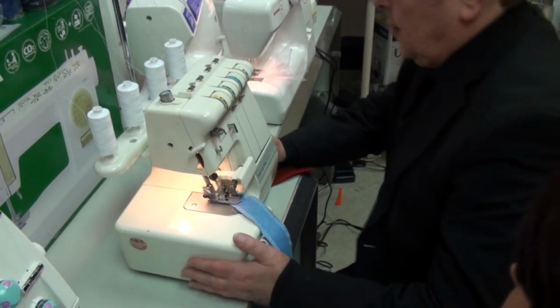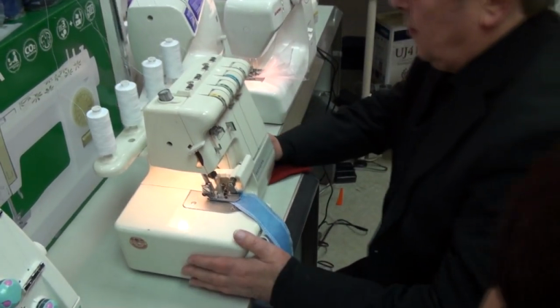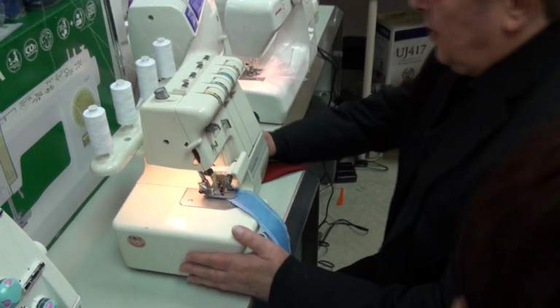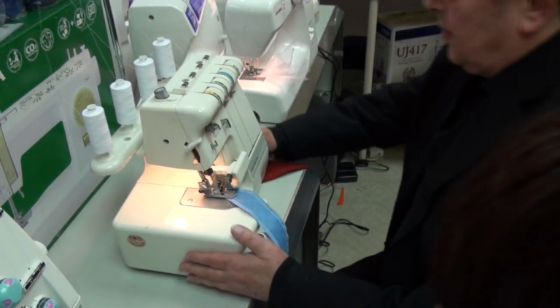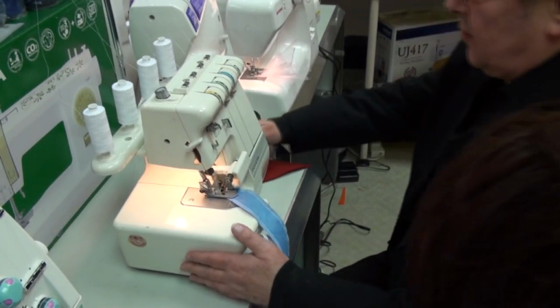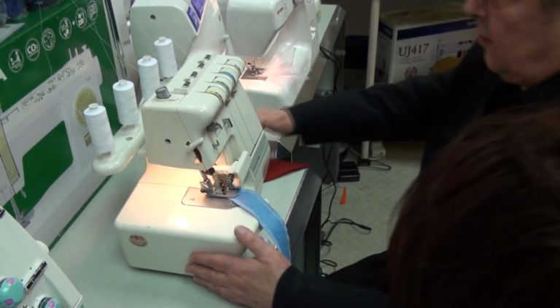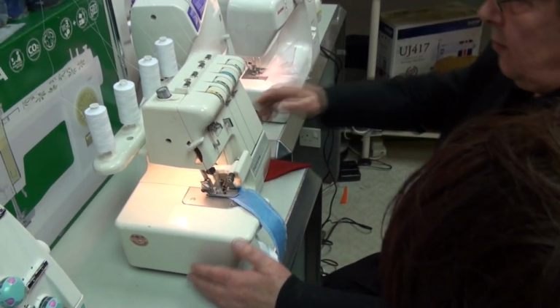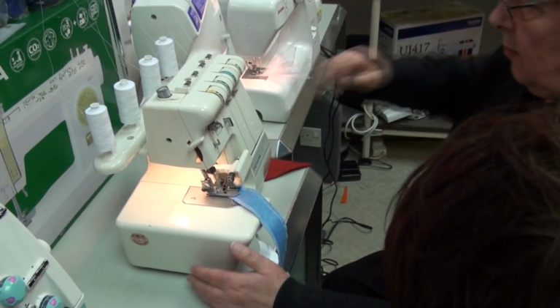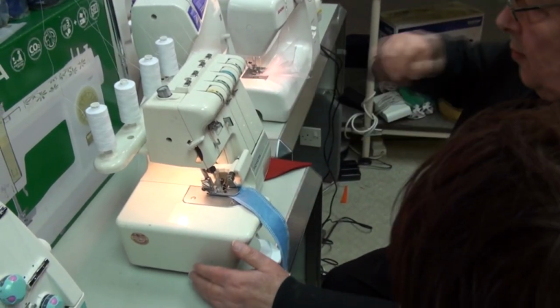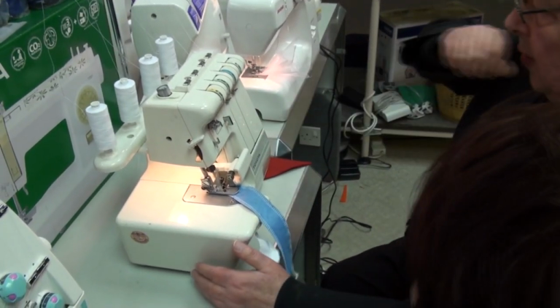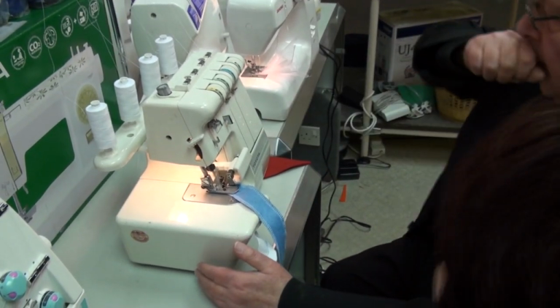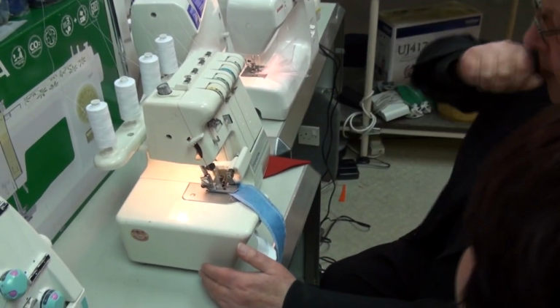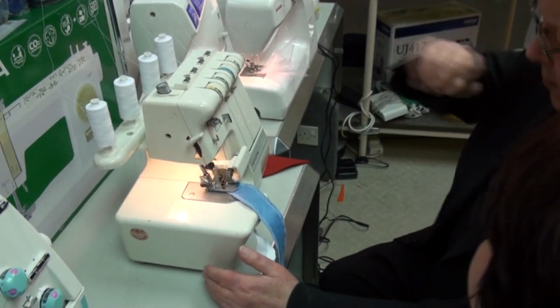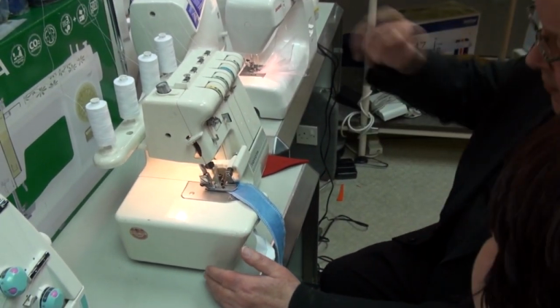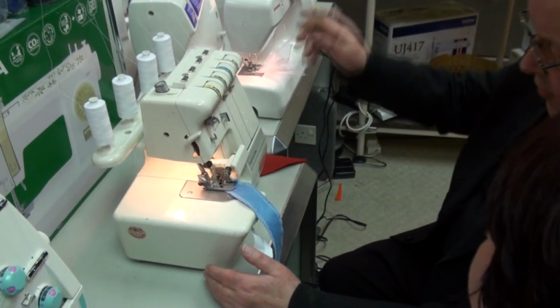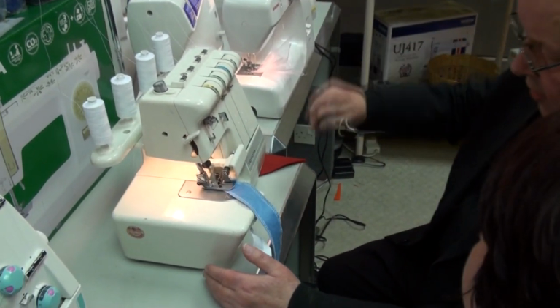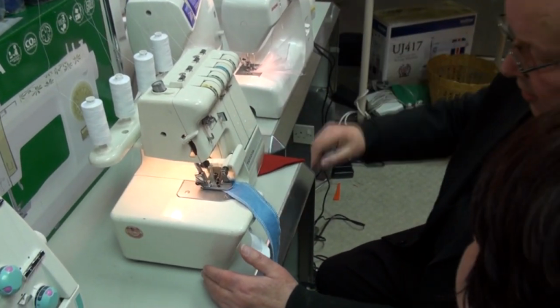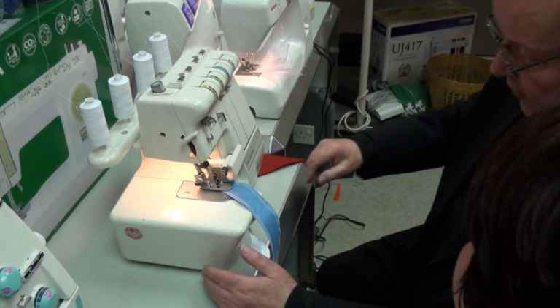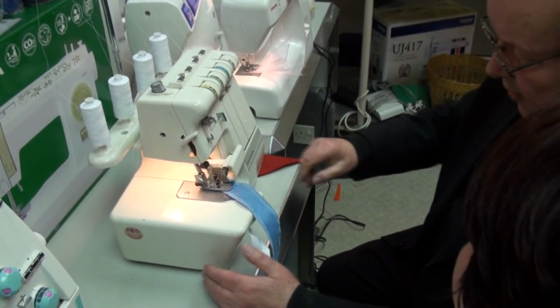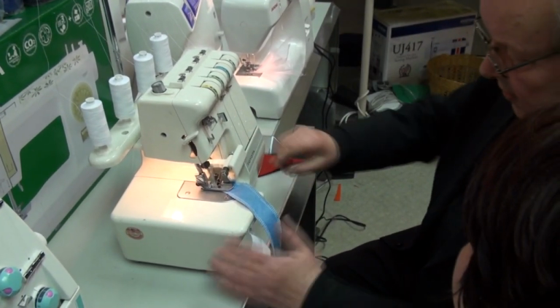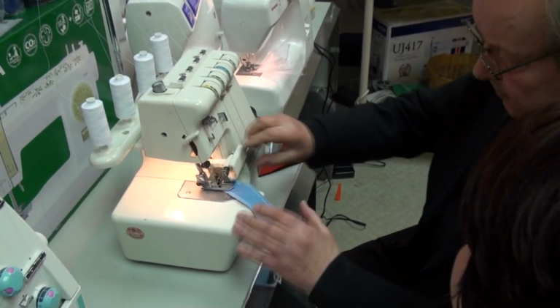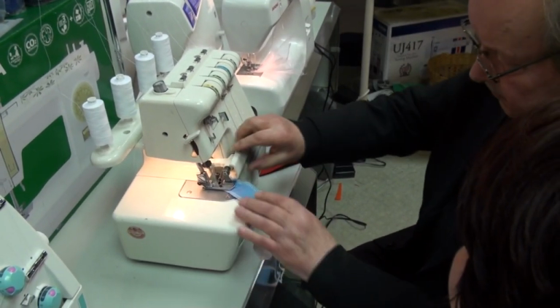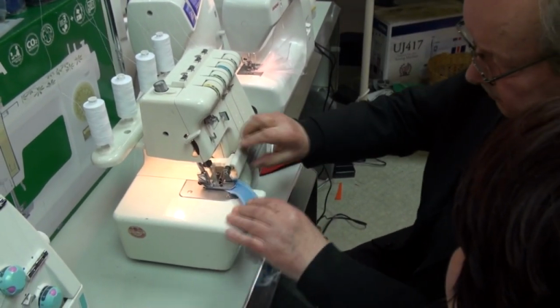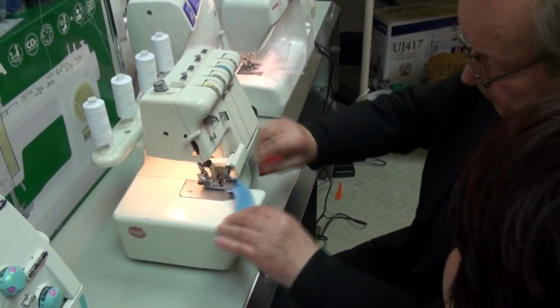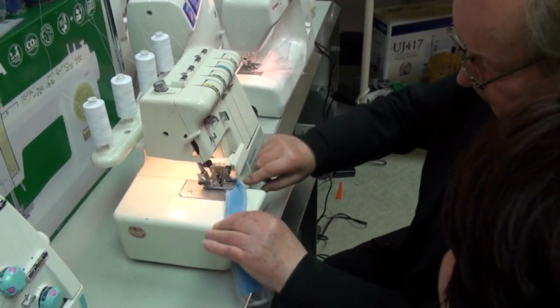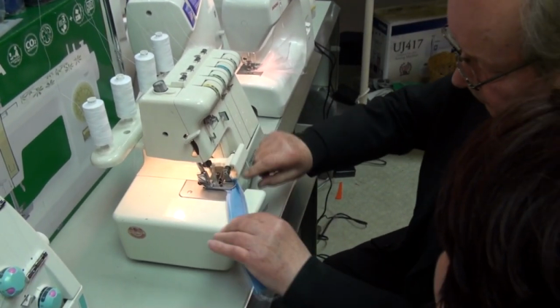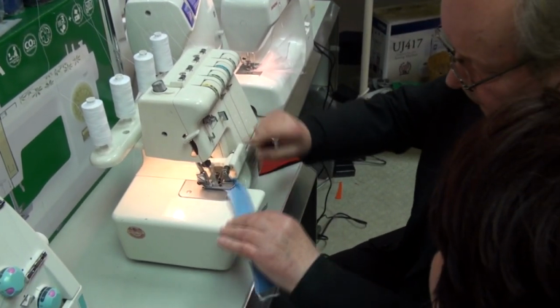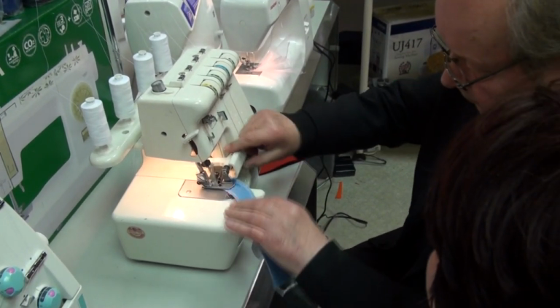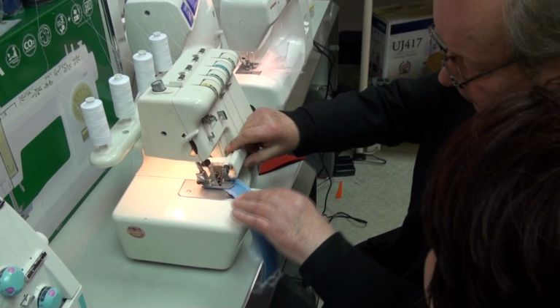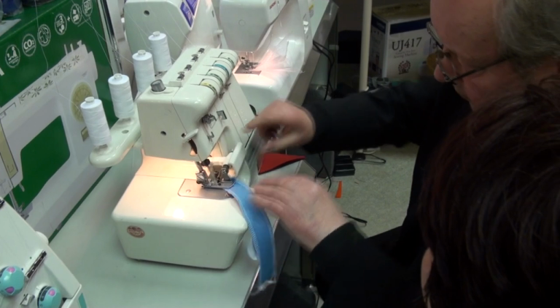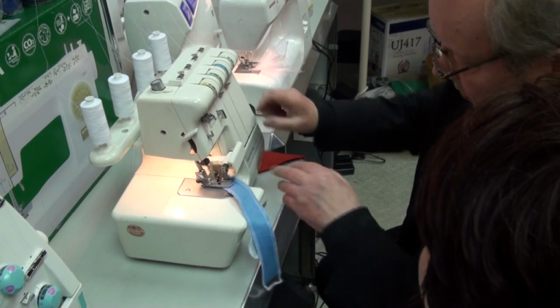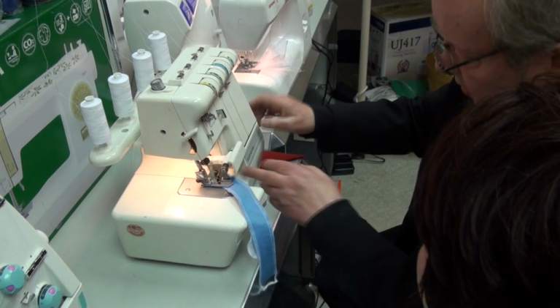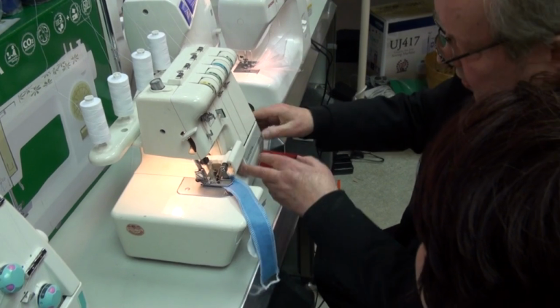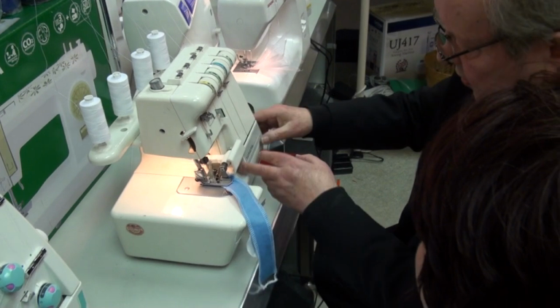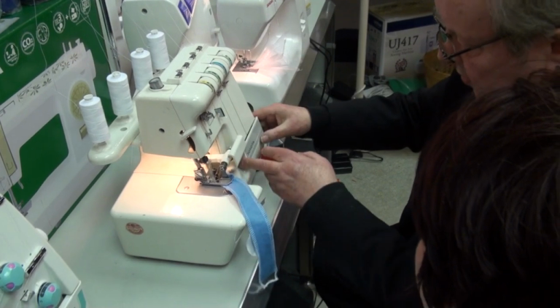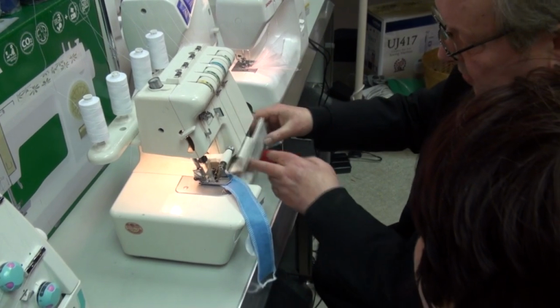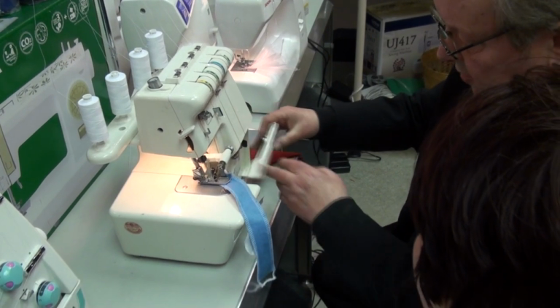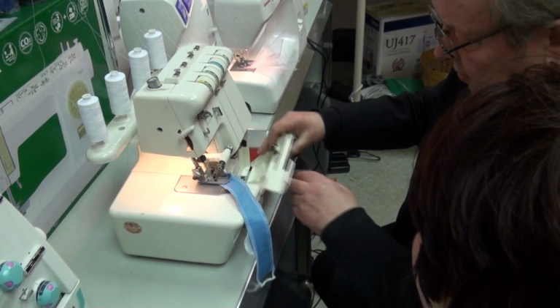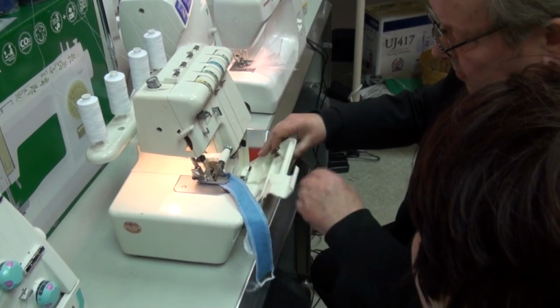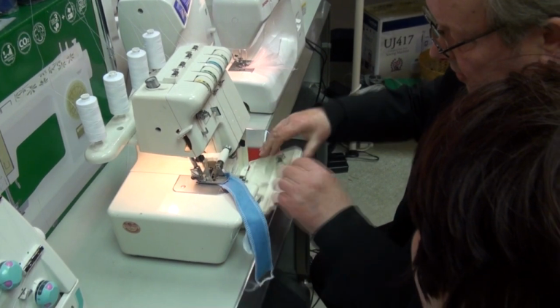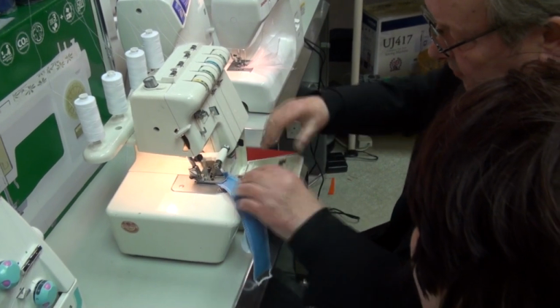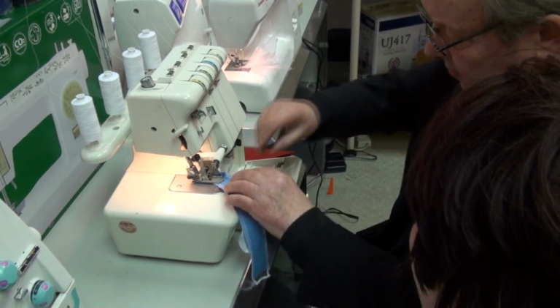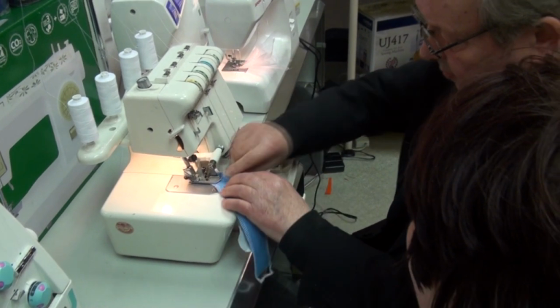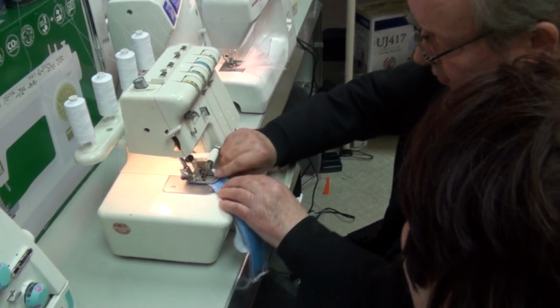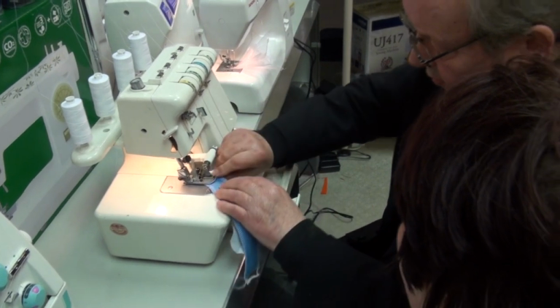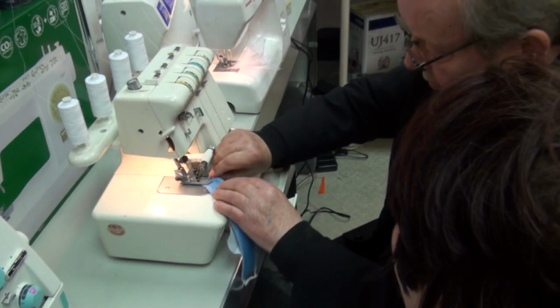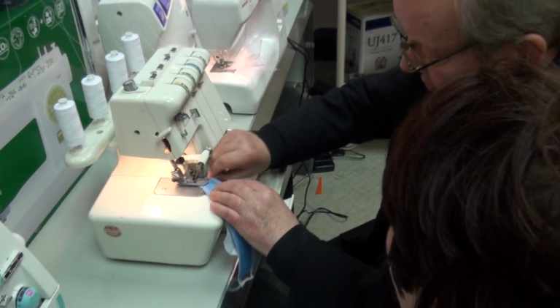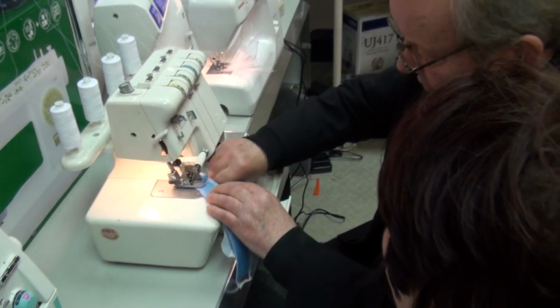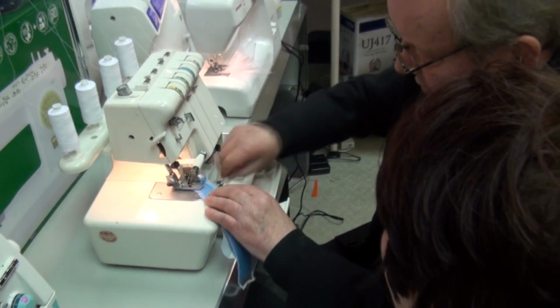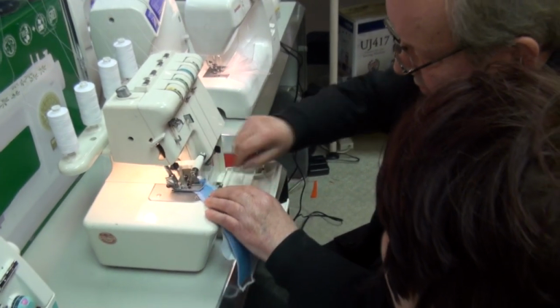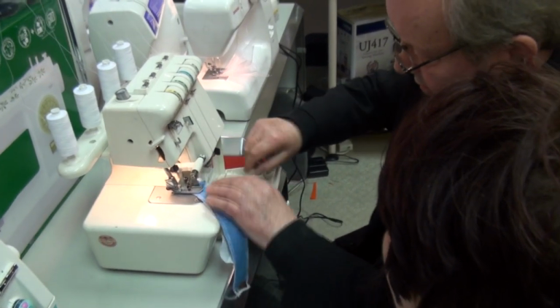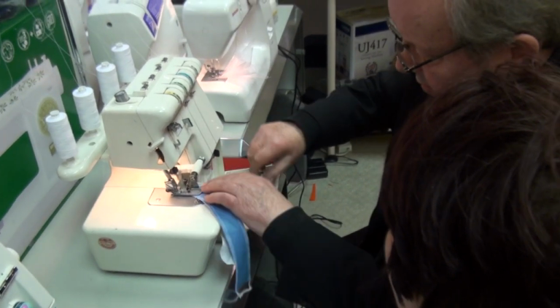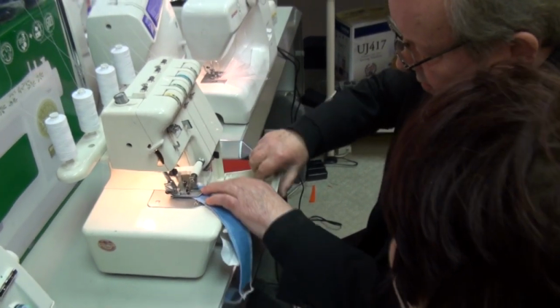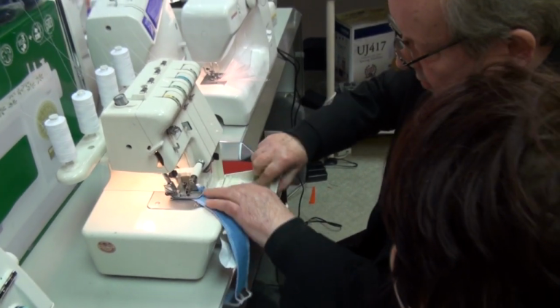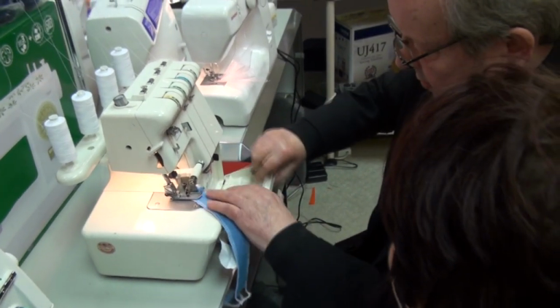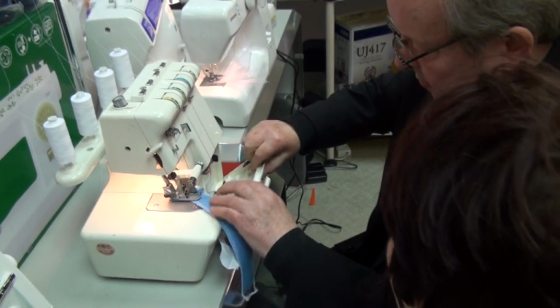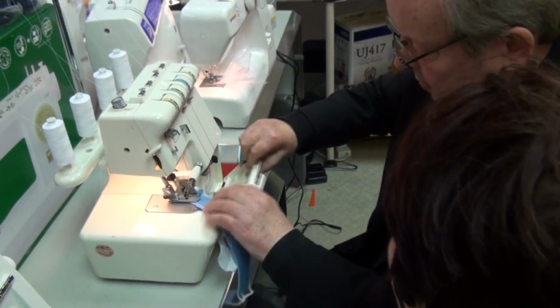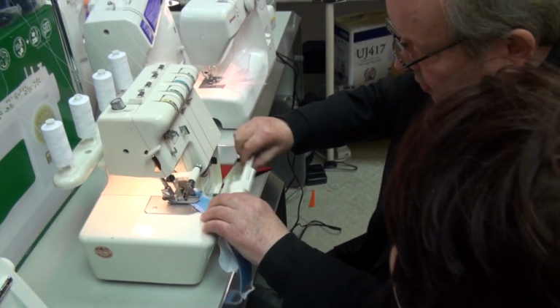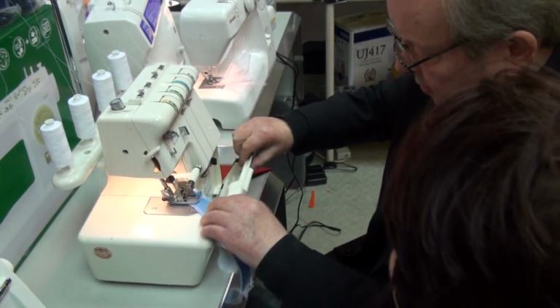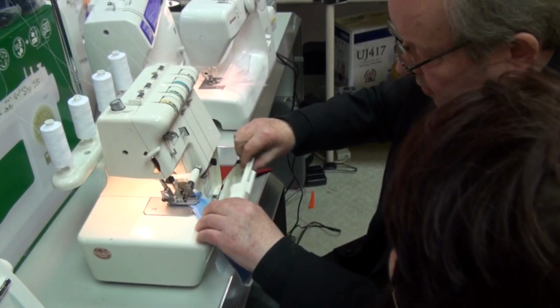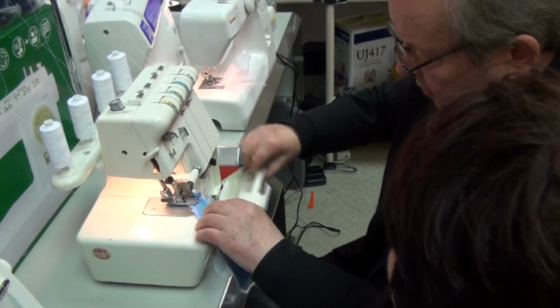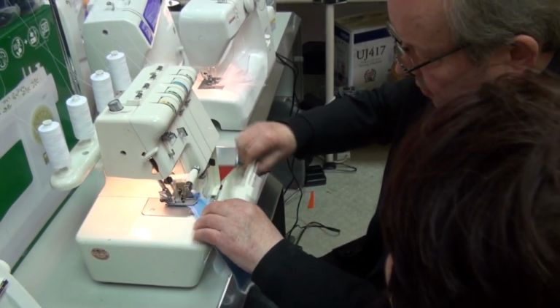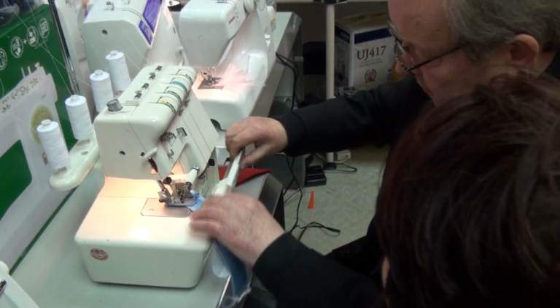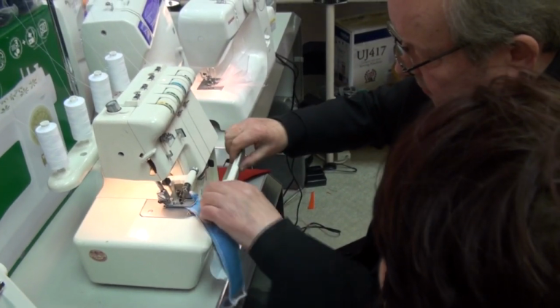Right, so we've checked everything — this is just where it's come back from the workshop, so we'll cut that off.